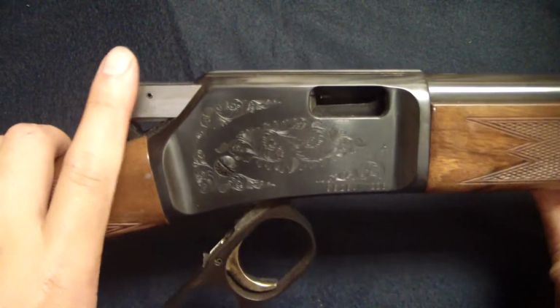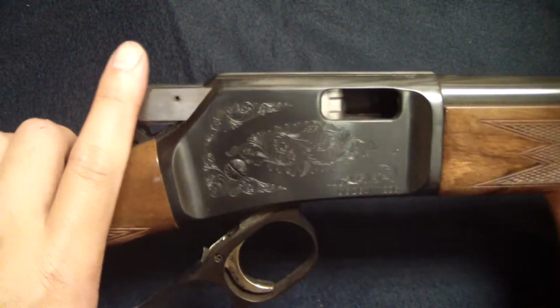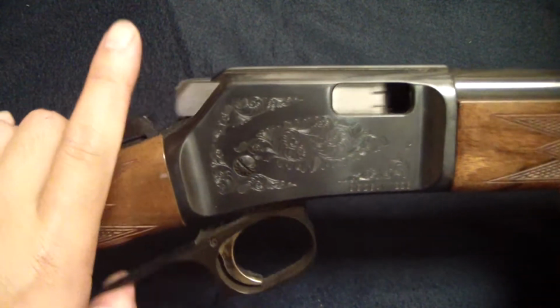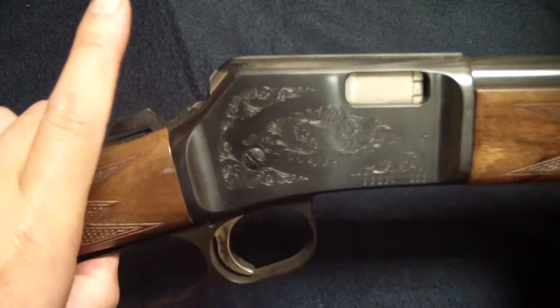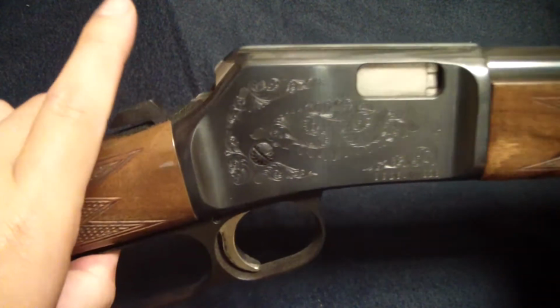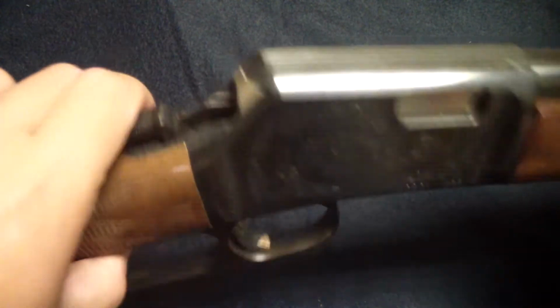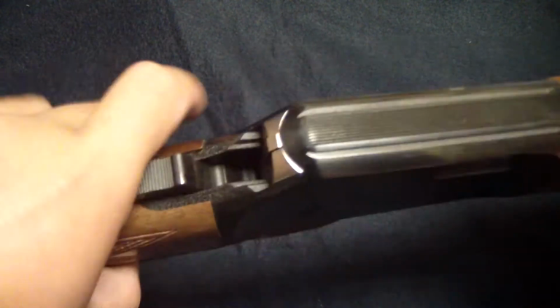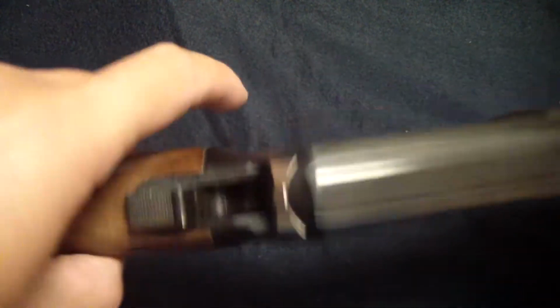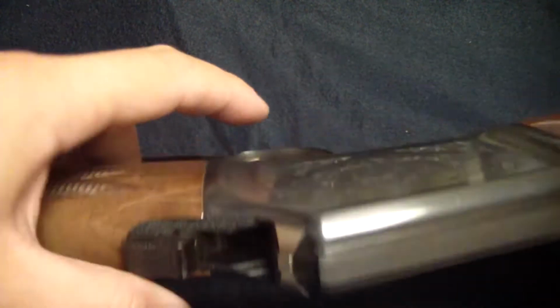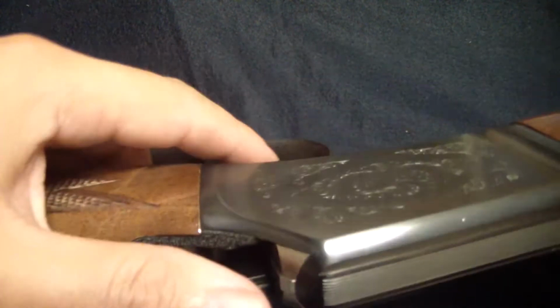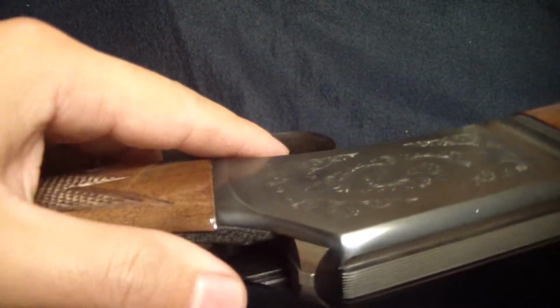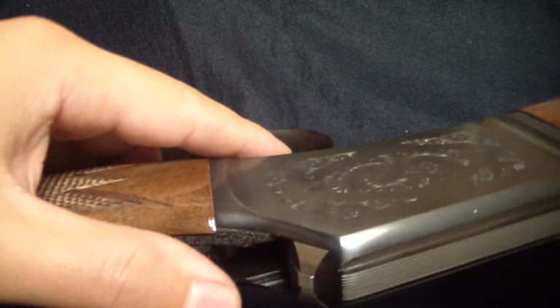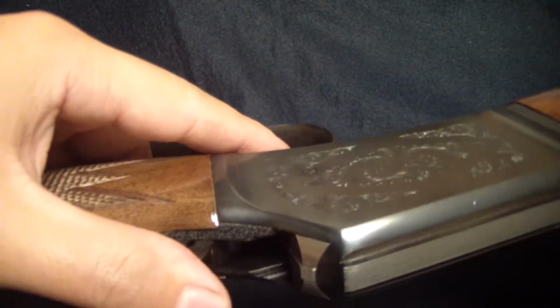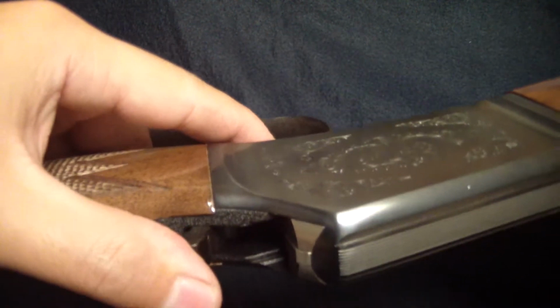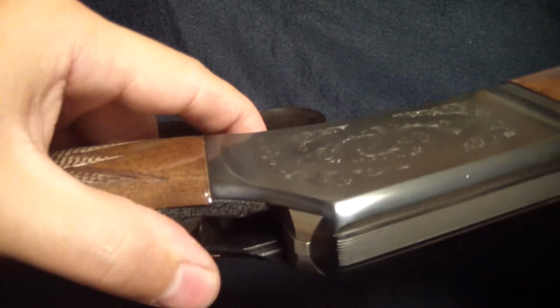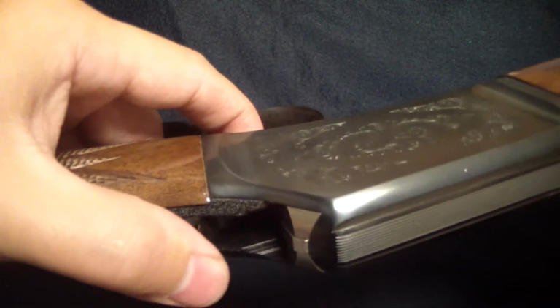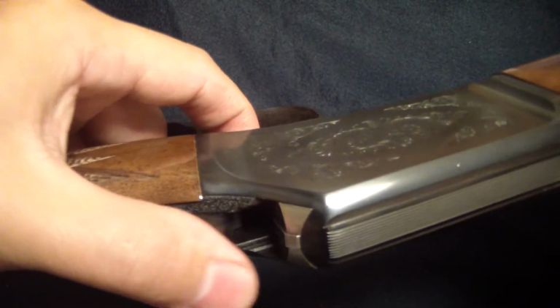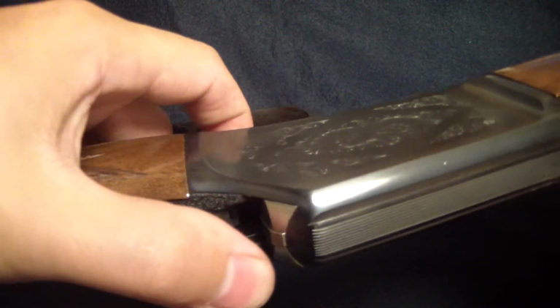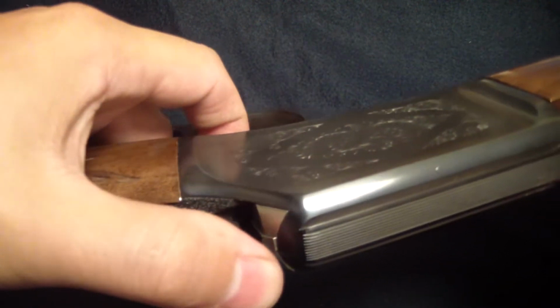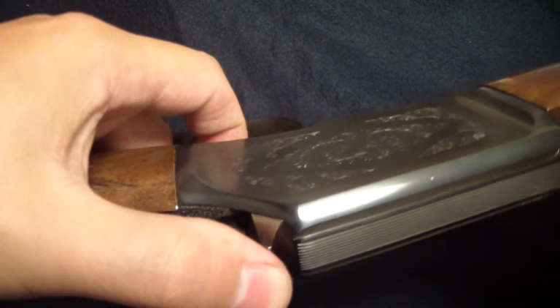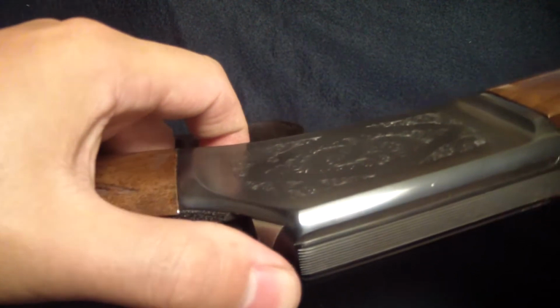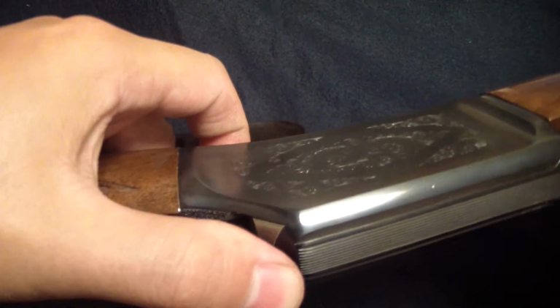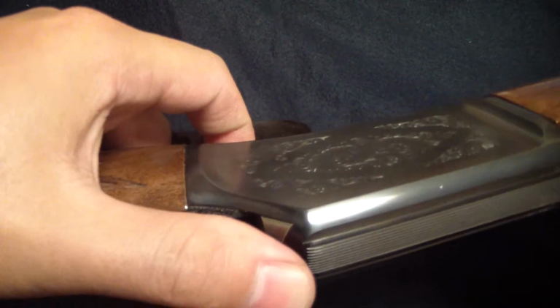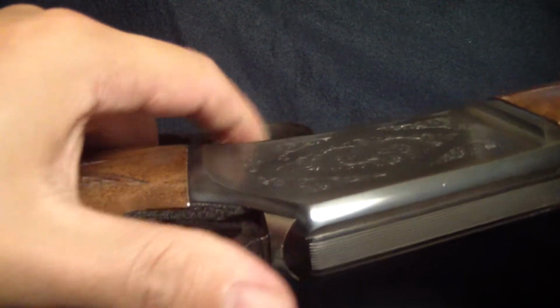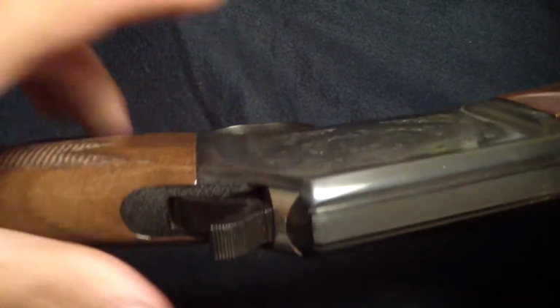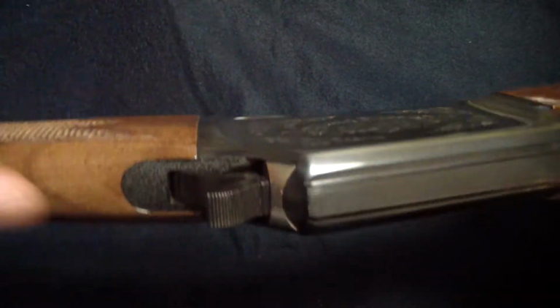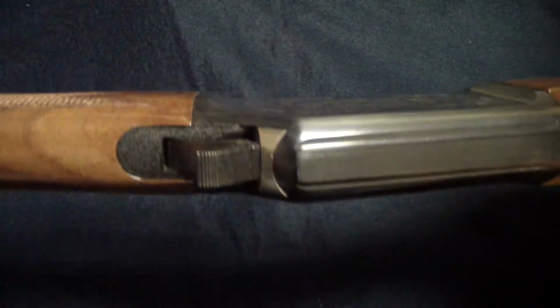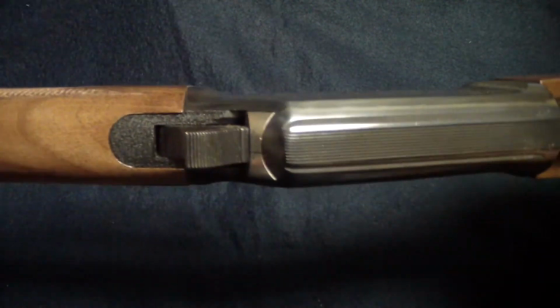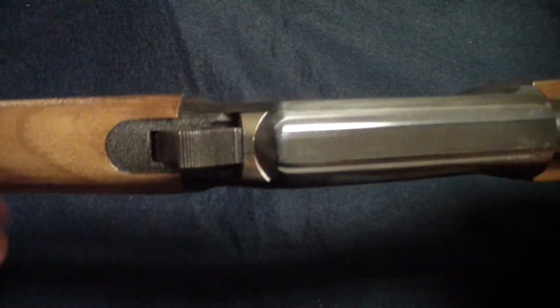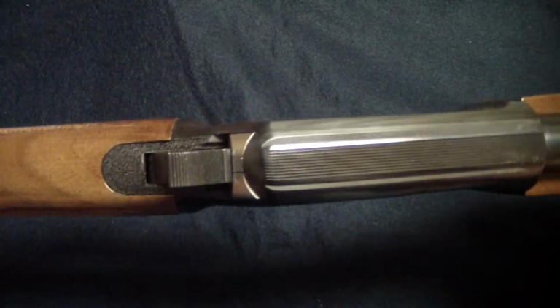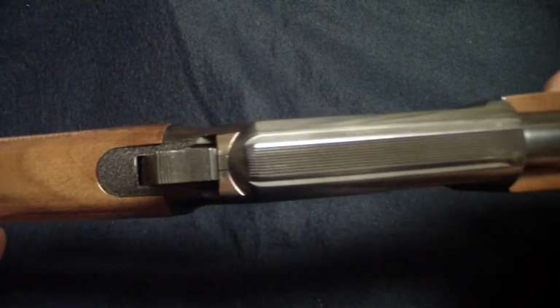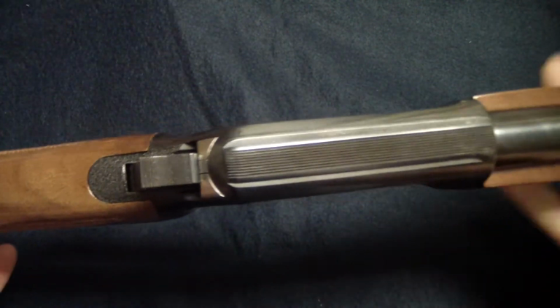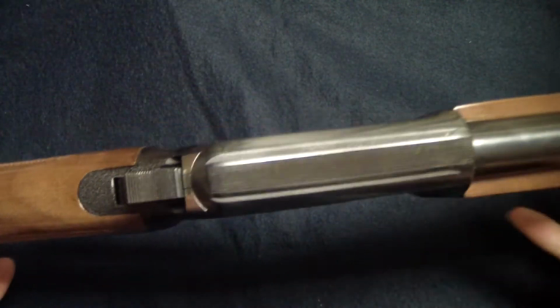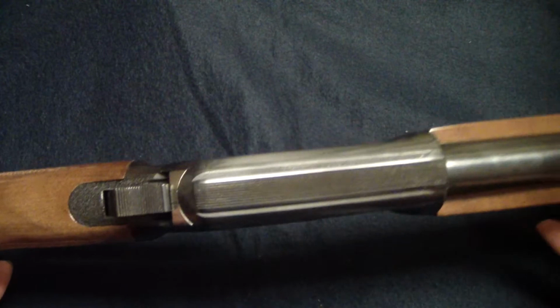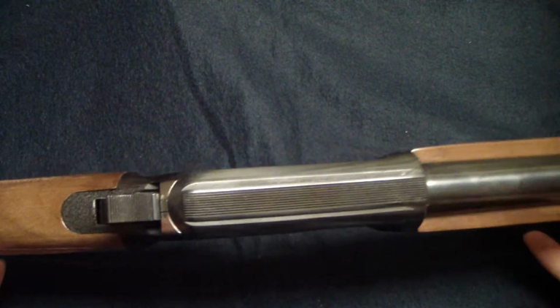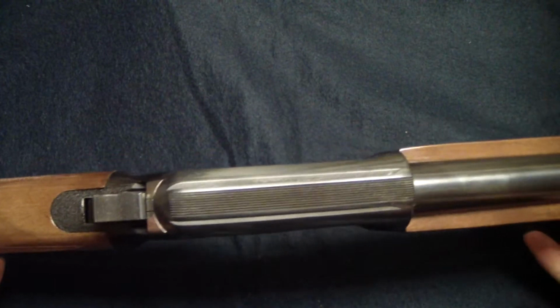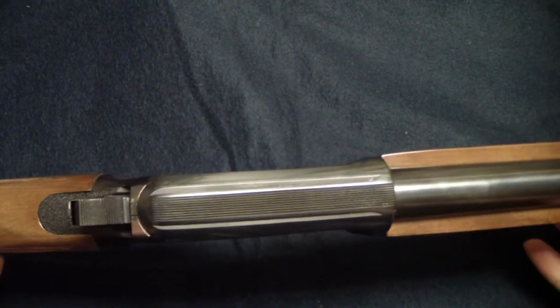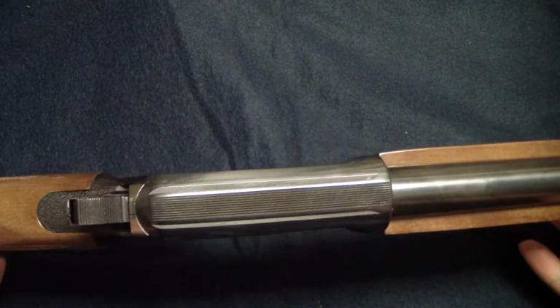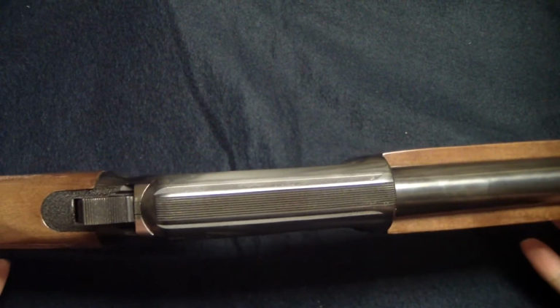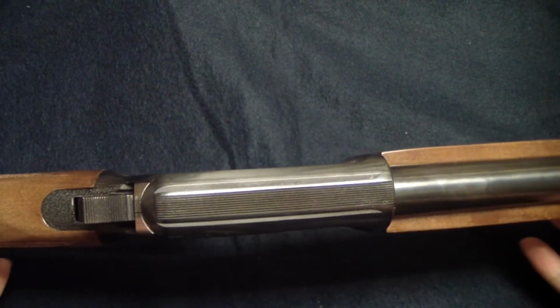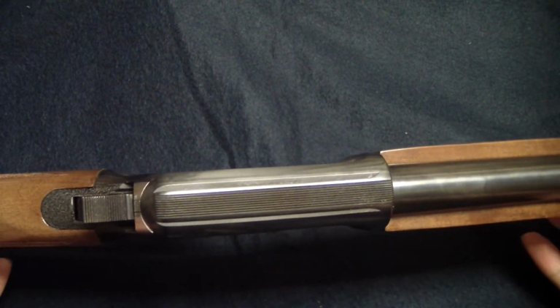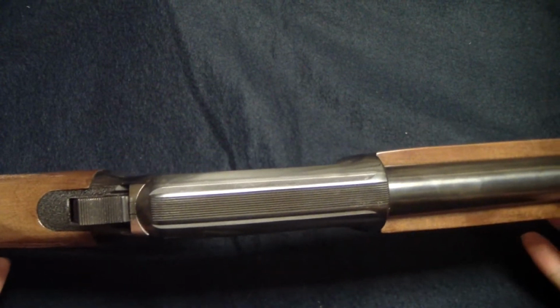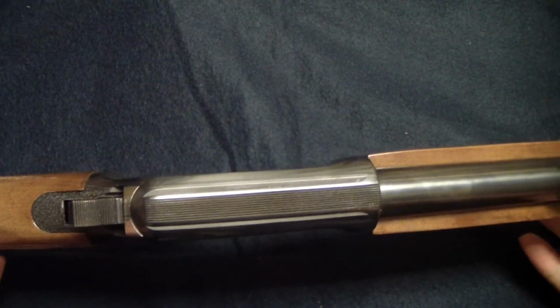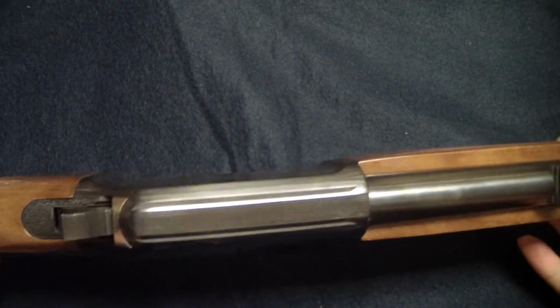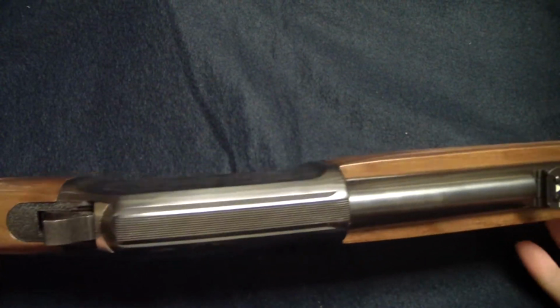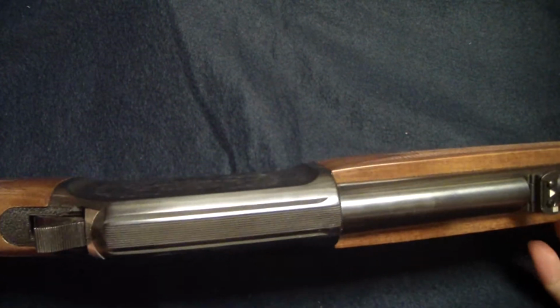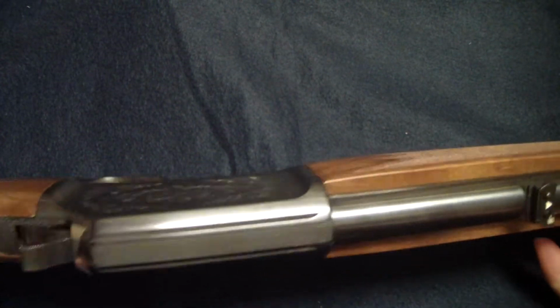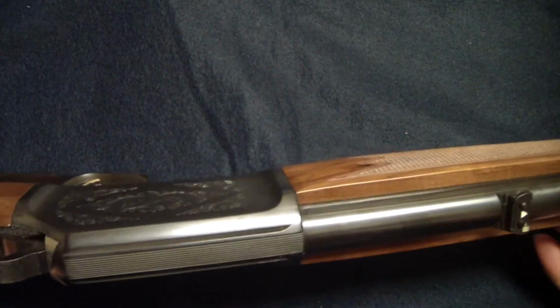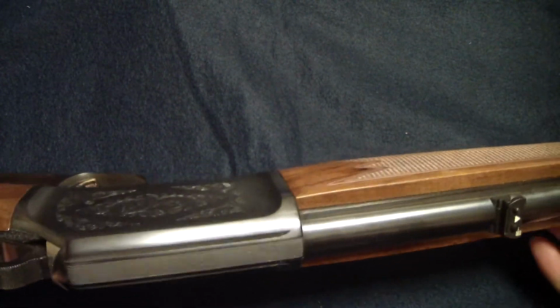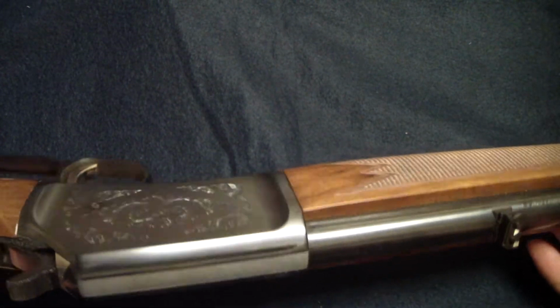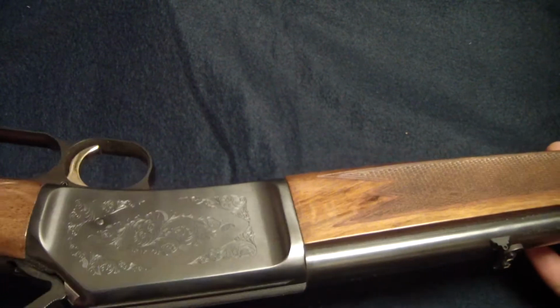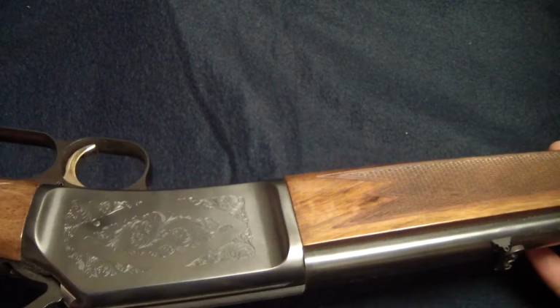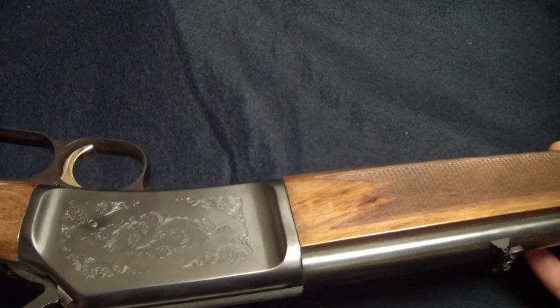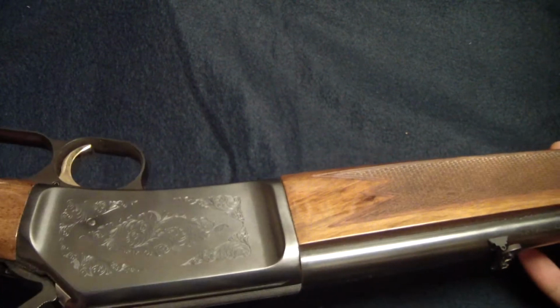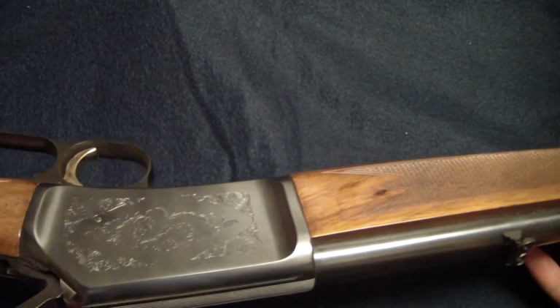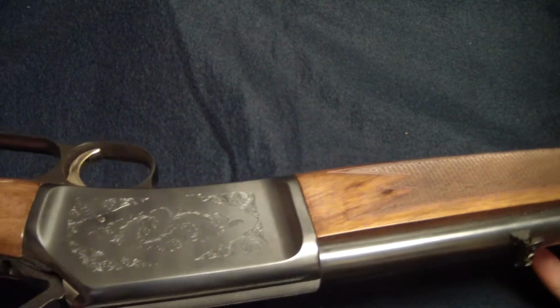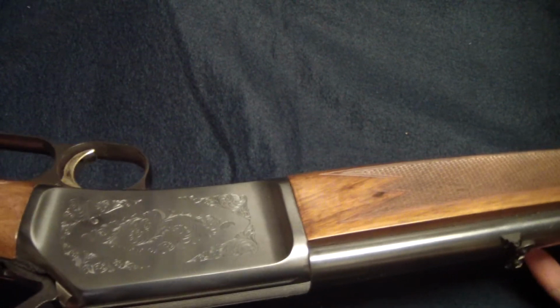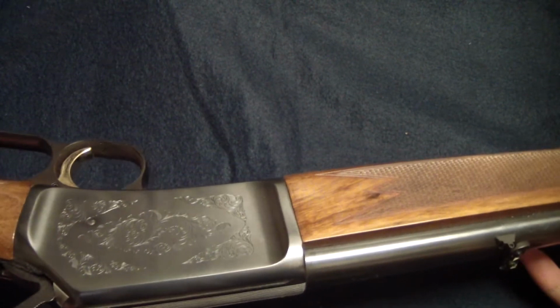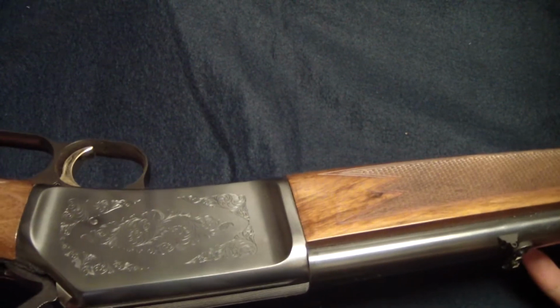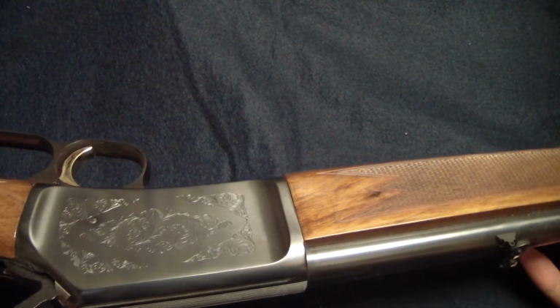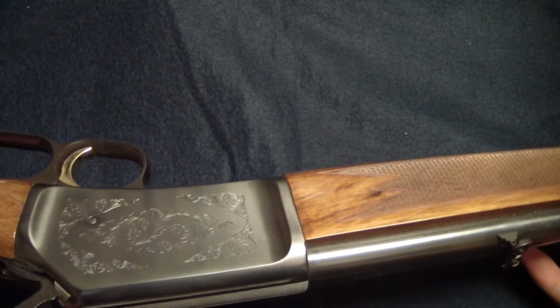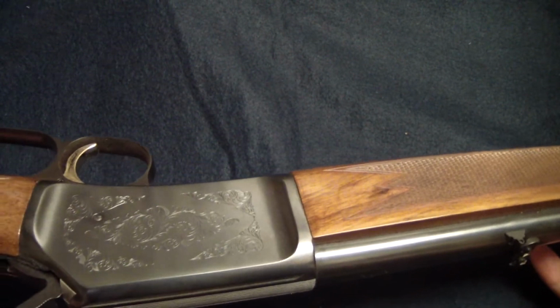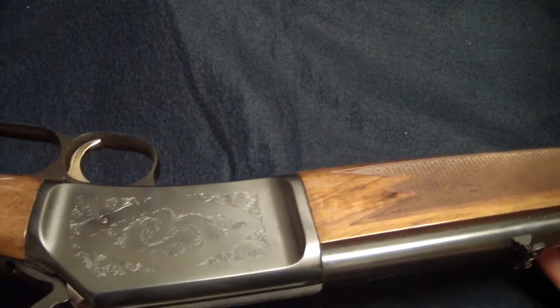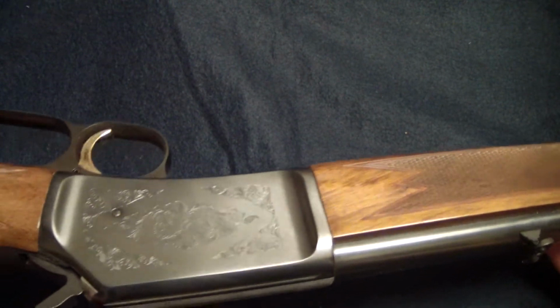Browning BL-22LR. Of course, you don't want to snap the hammer on a 22LR — it's rimfire. Beautiful rifle.